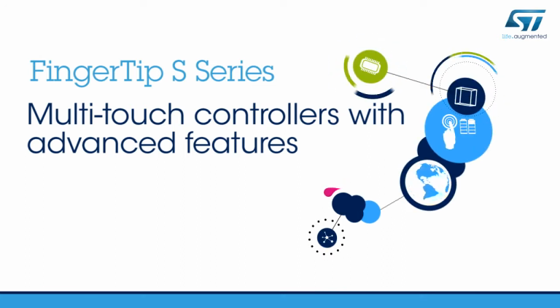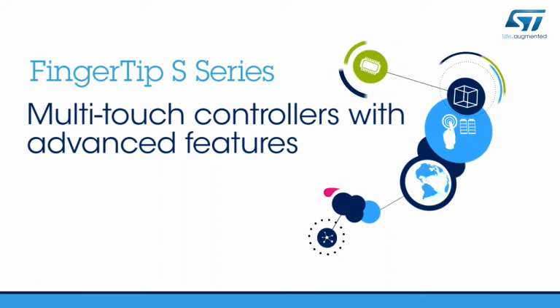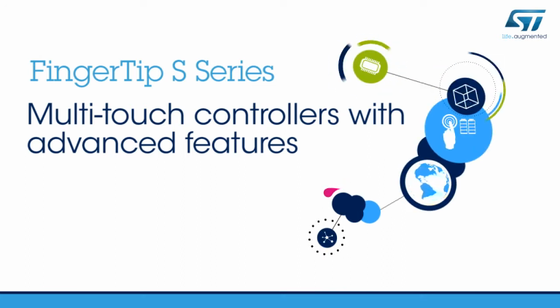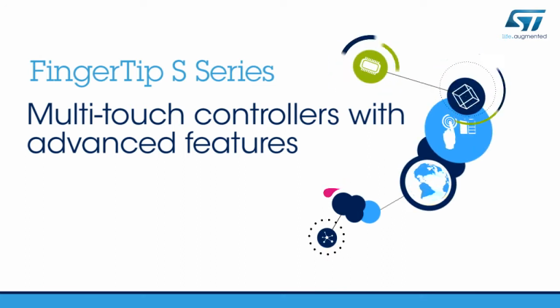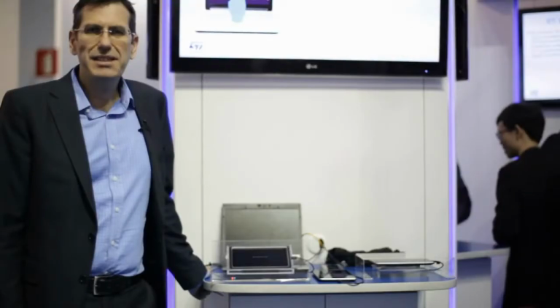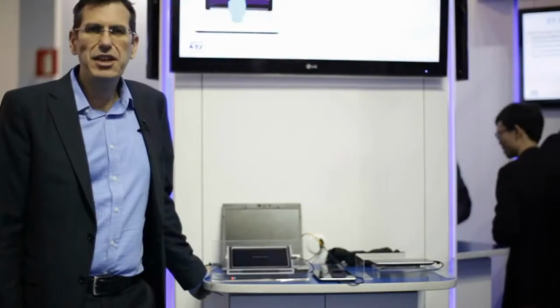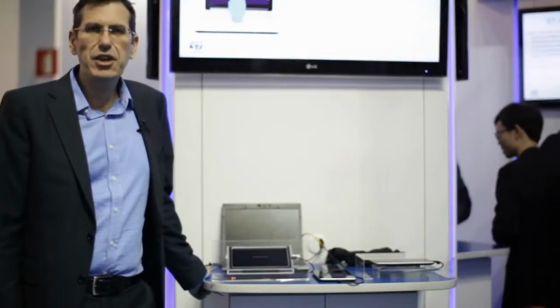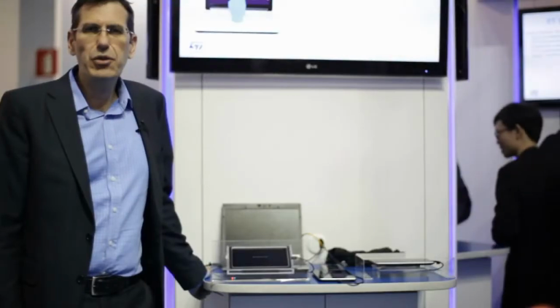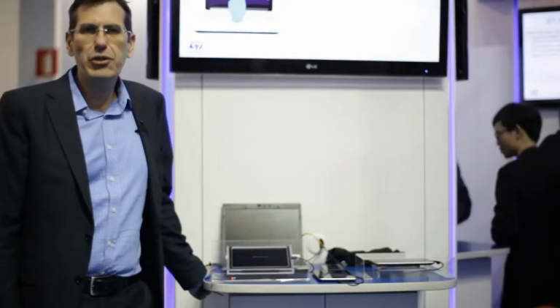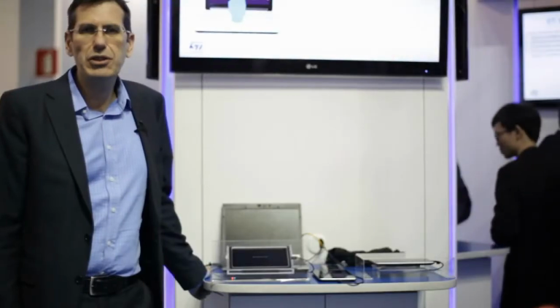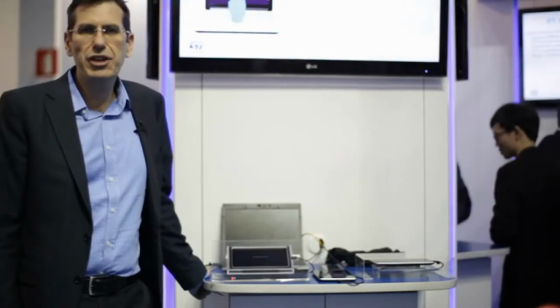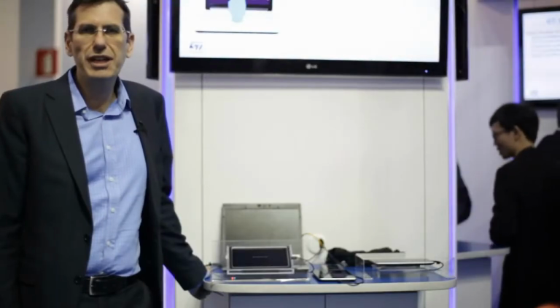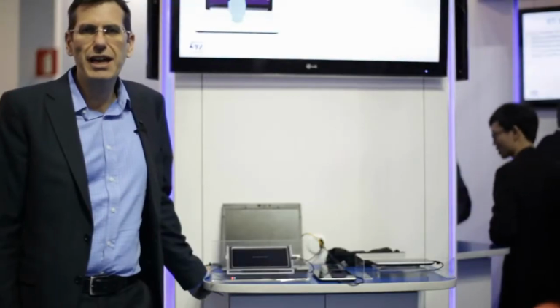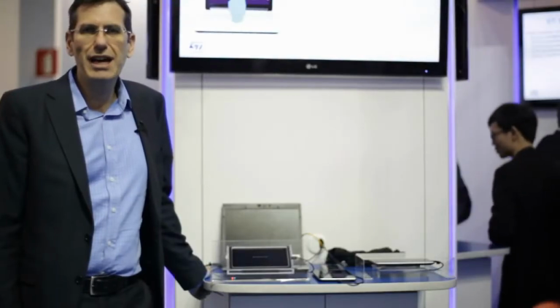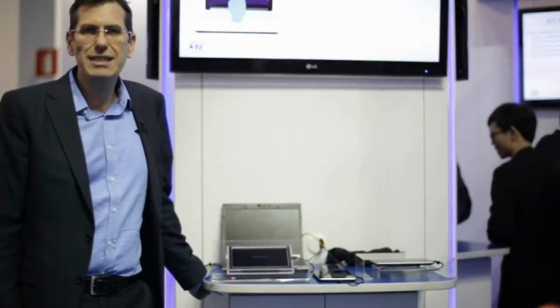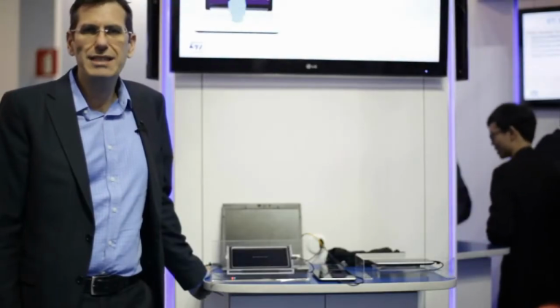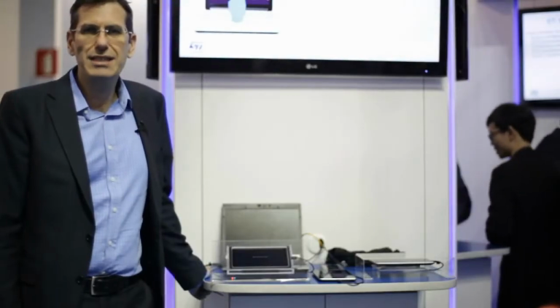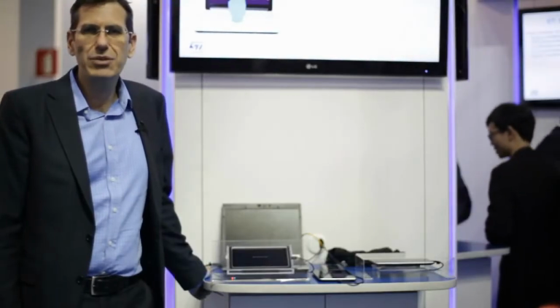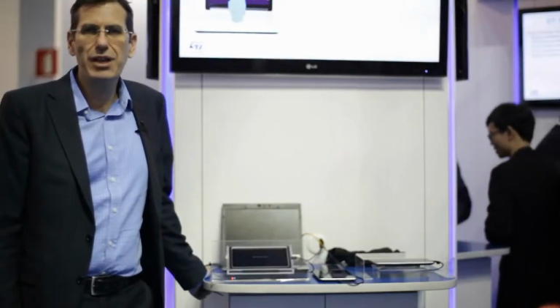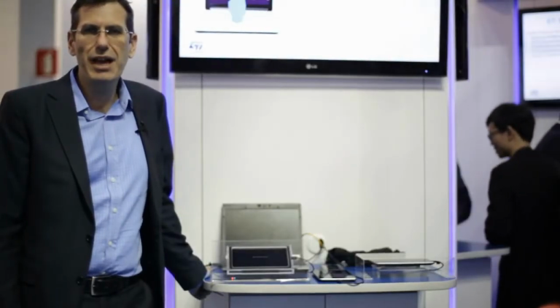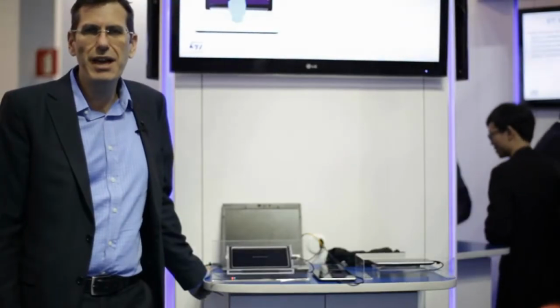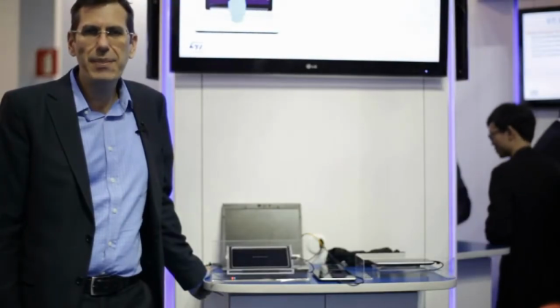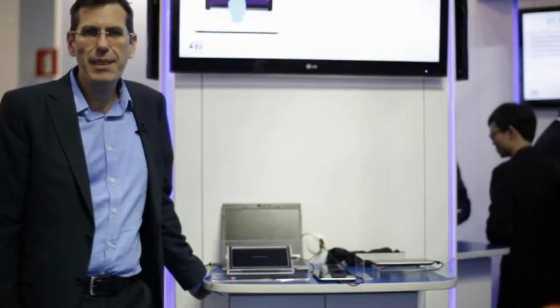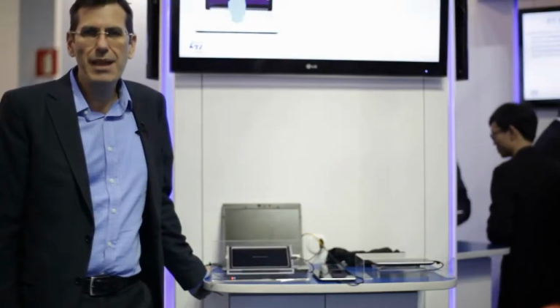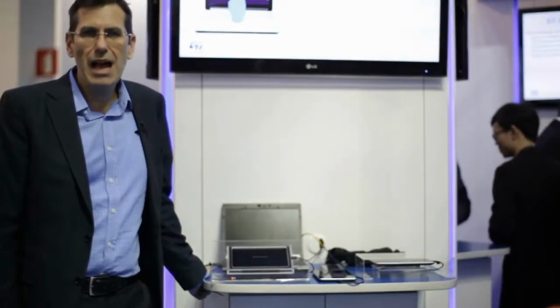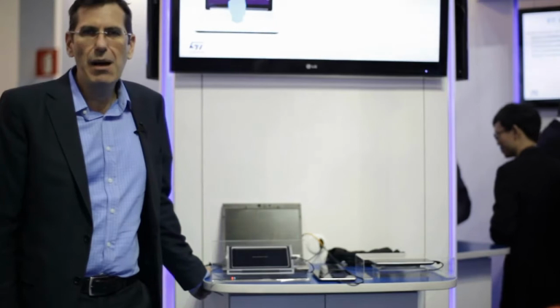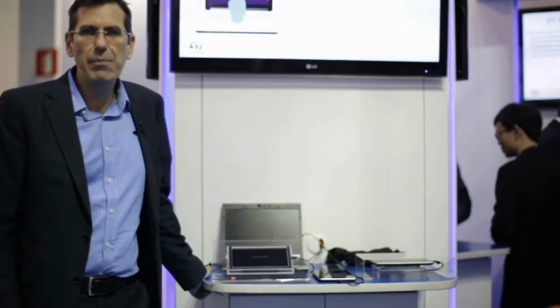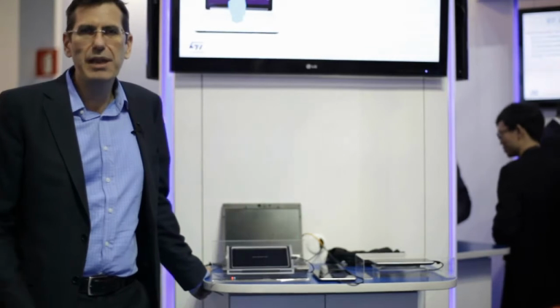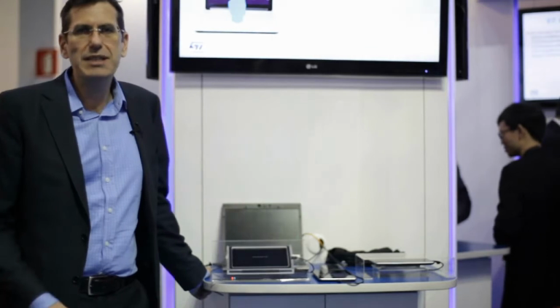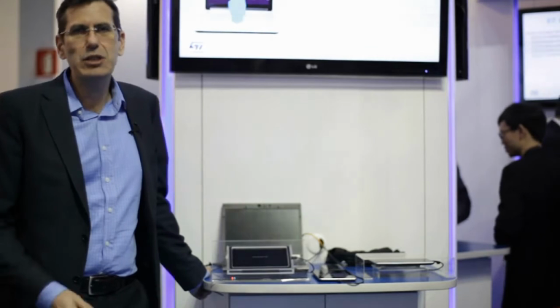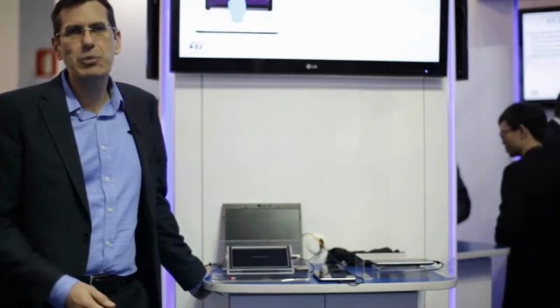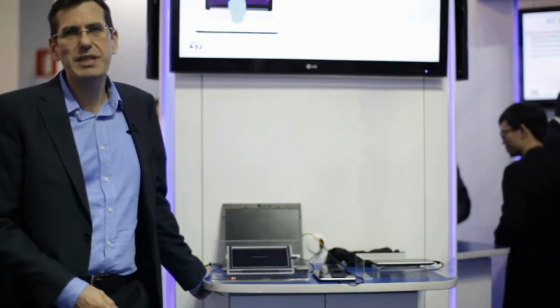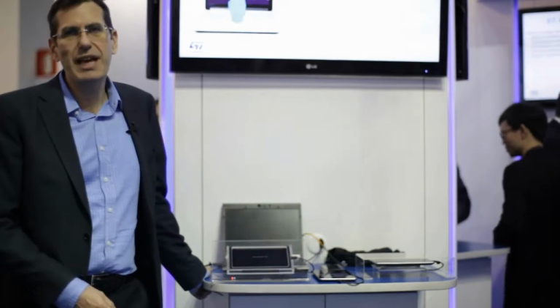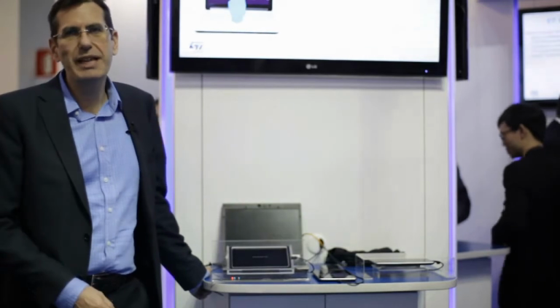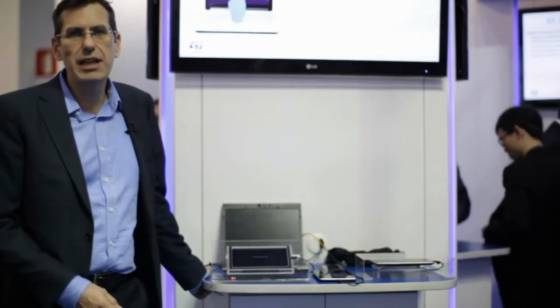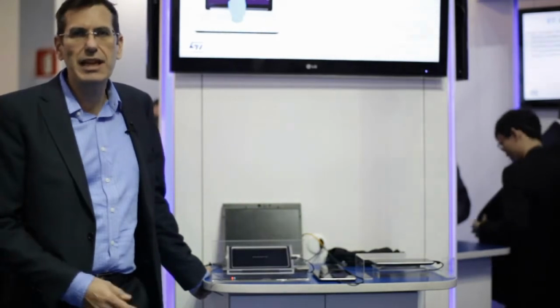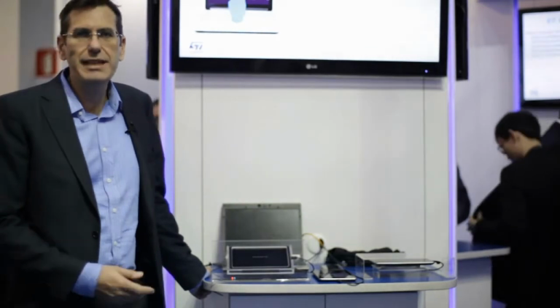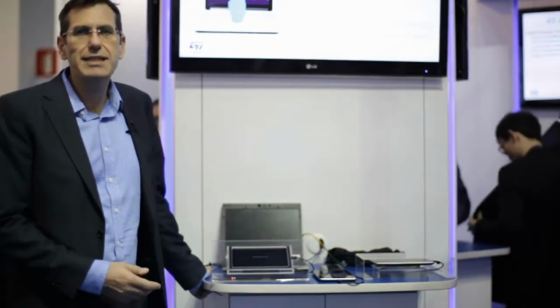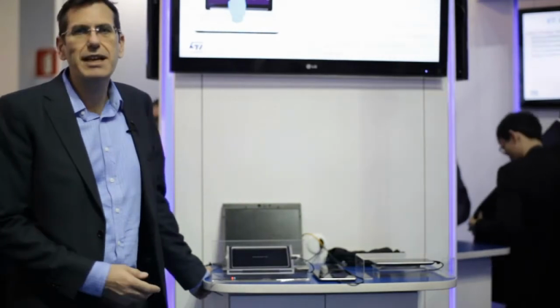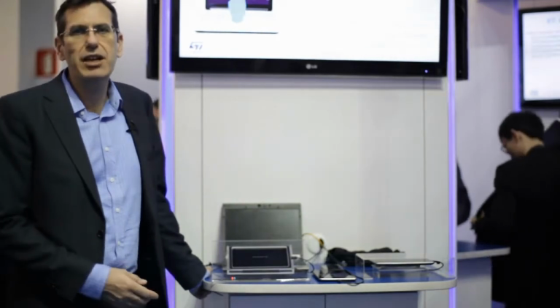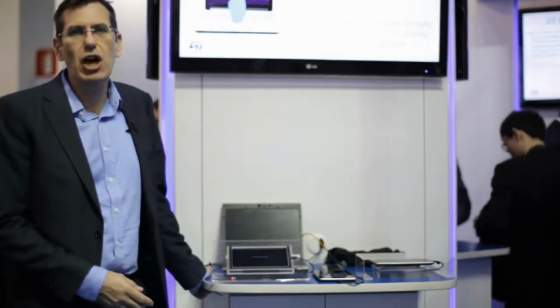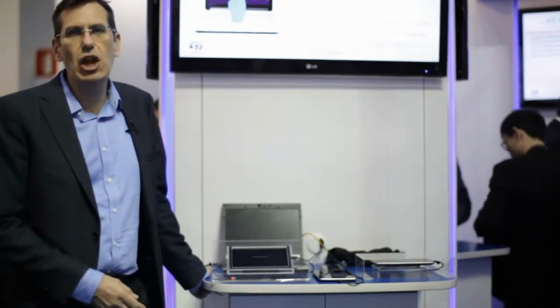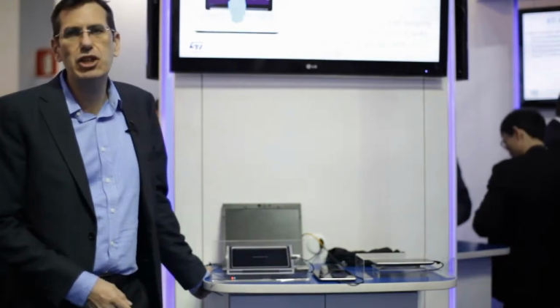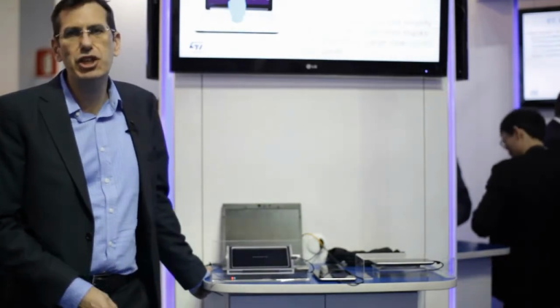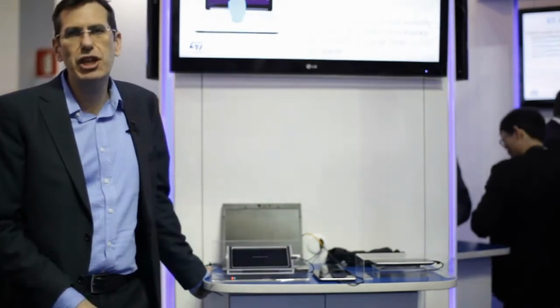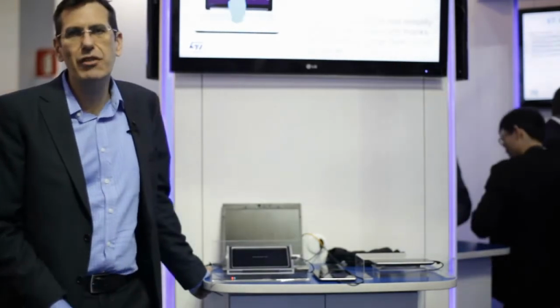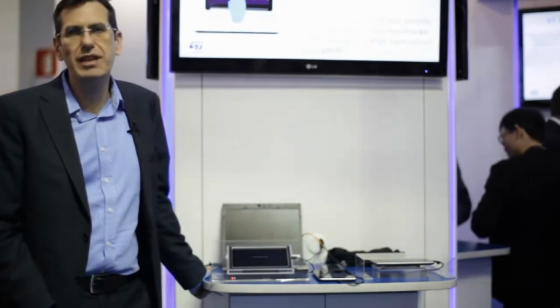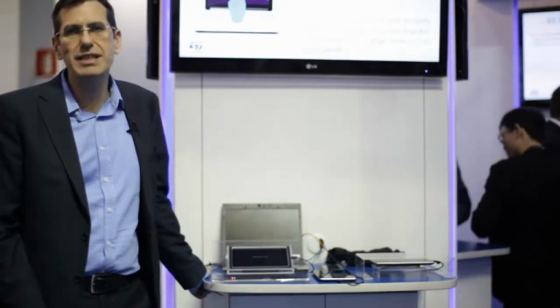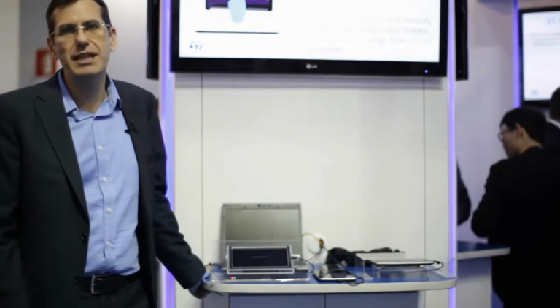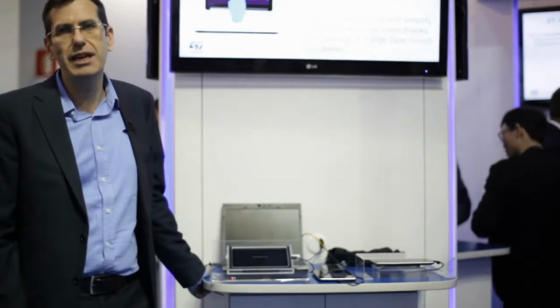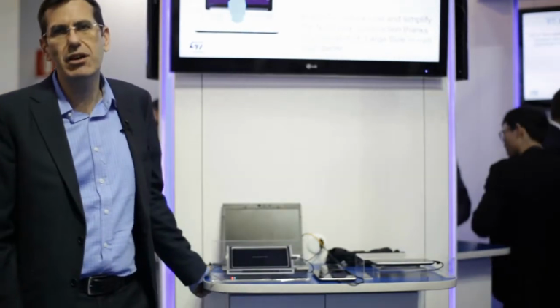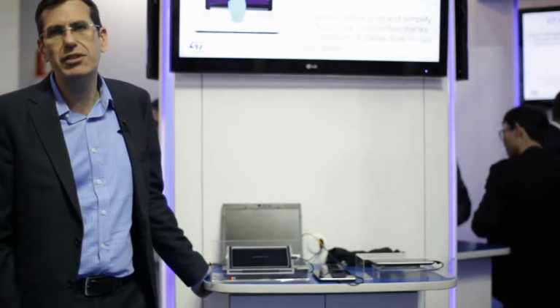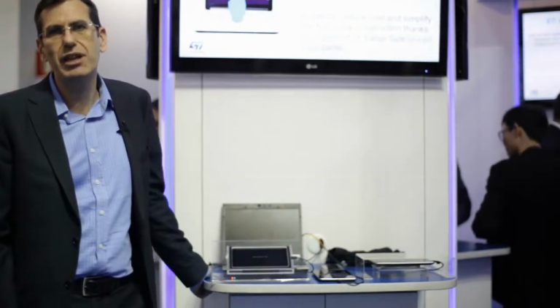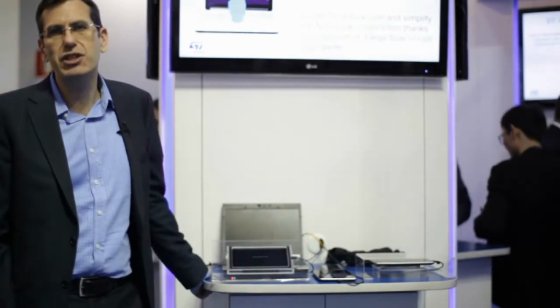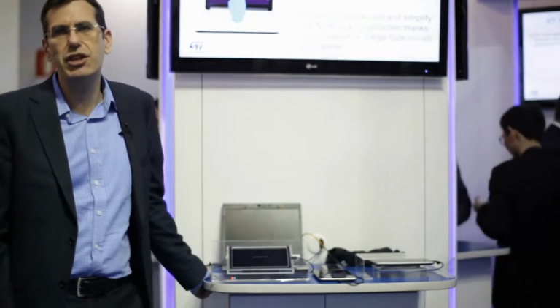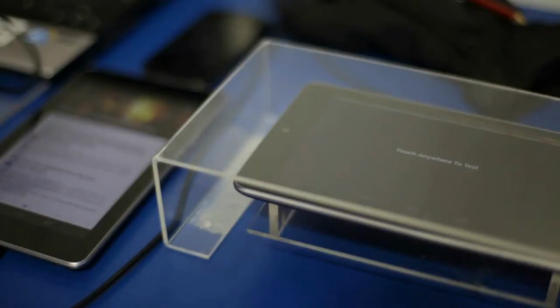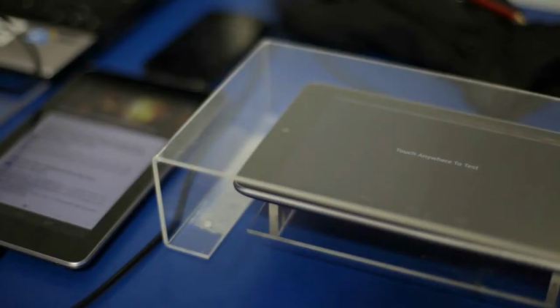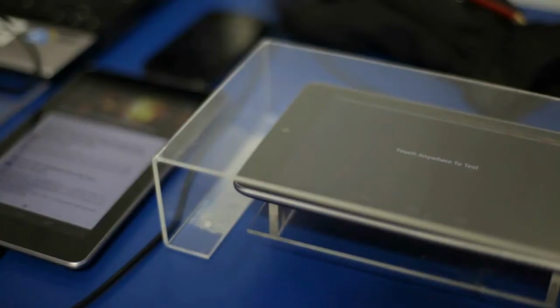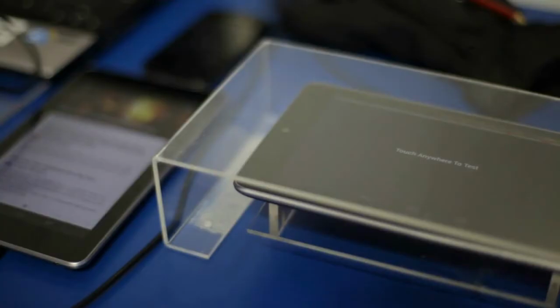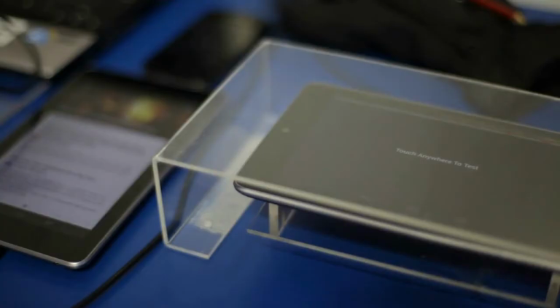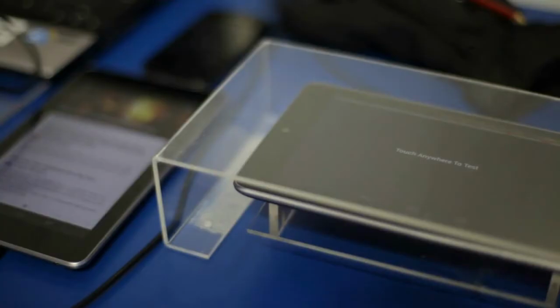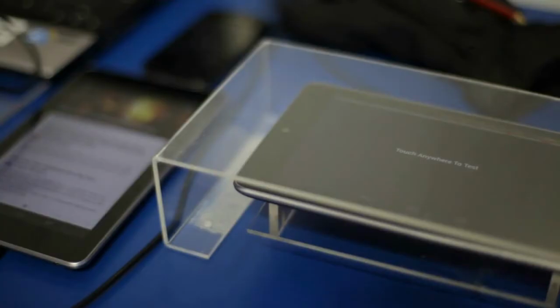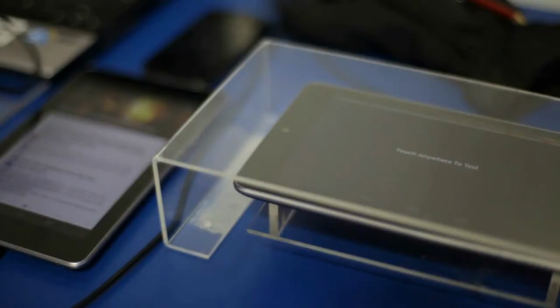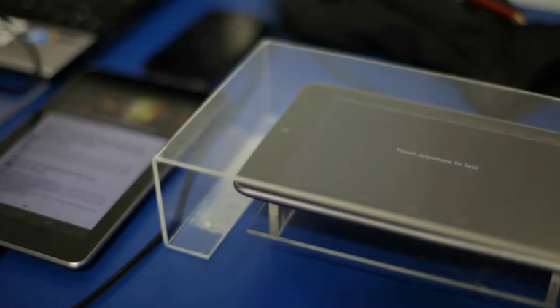Thank you for joining us today. I'm pleased to present the latest technology from ST on touchscreen controllers.